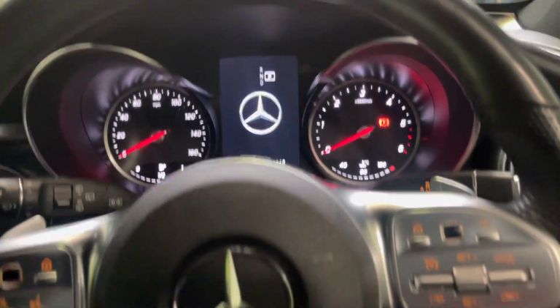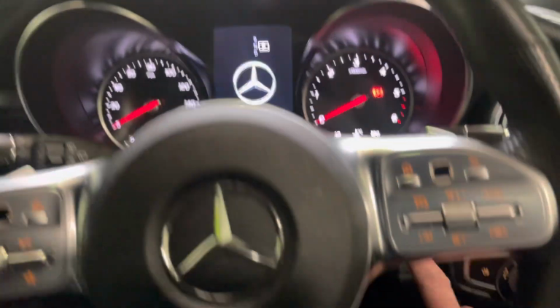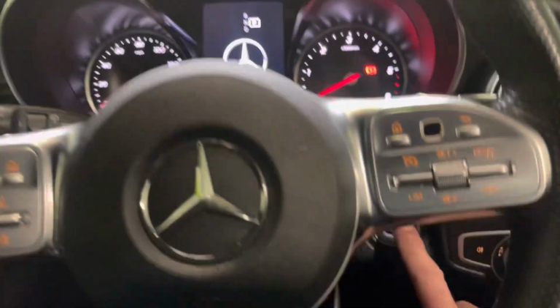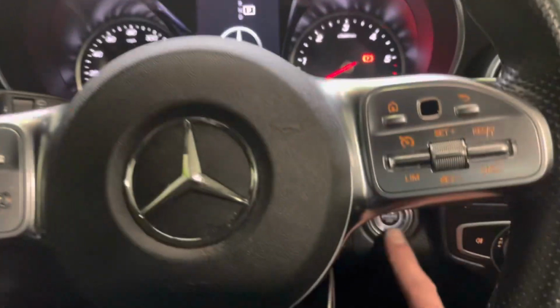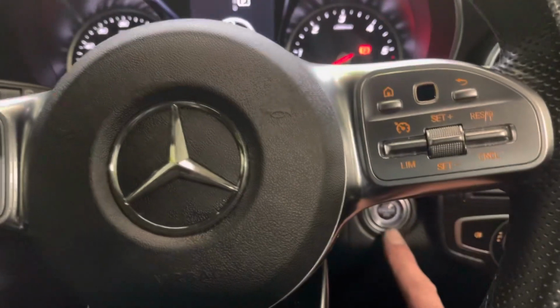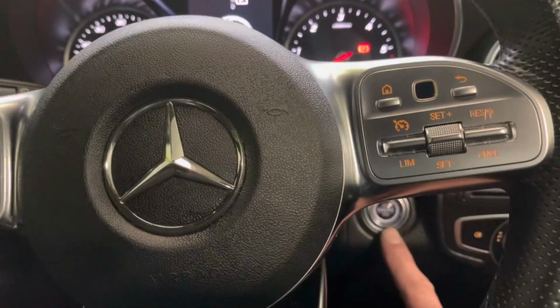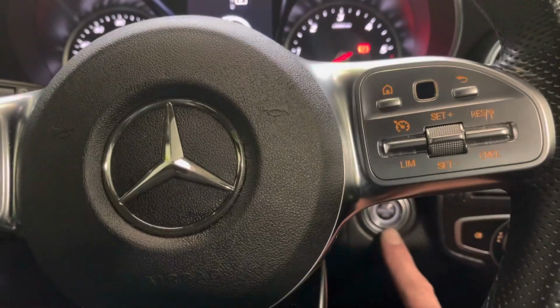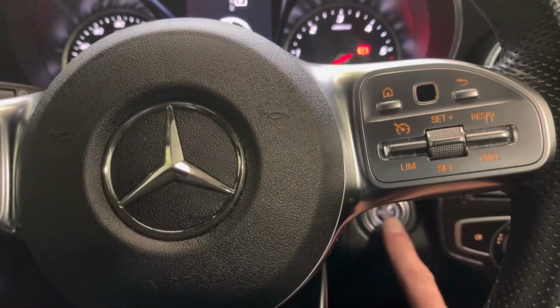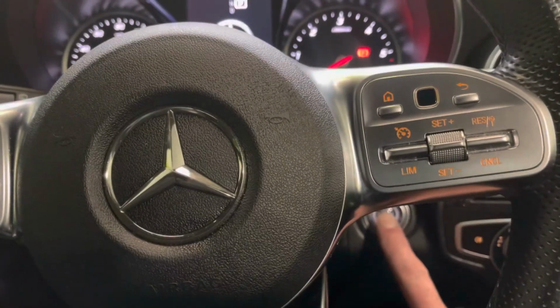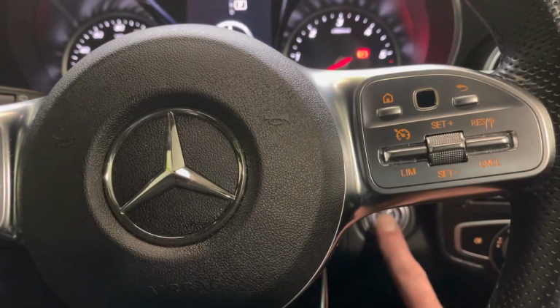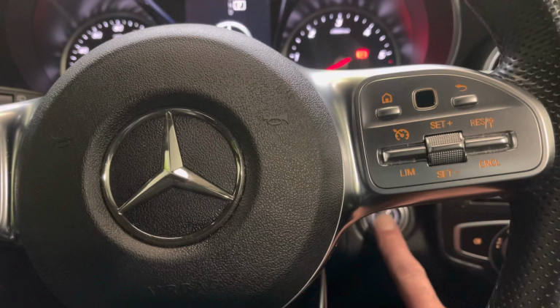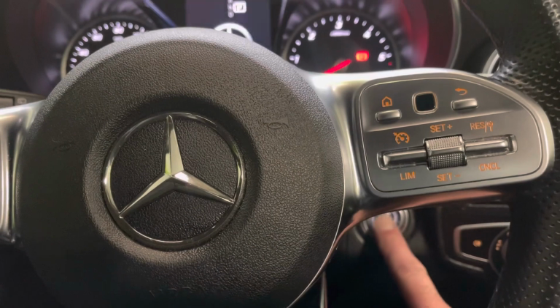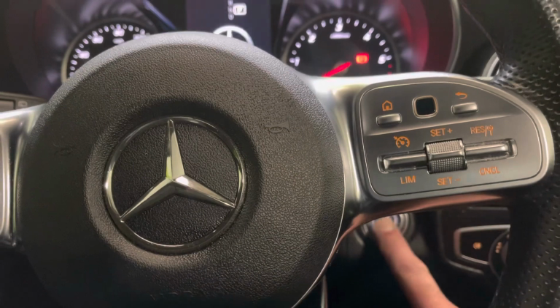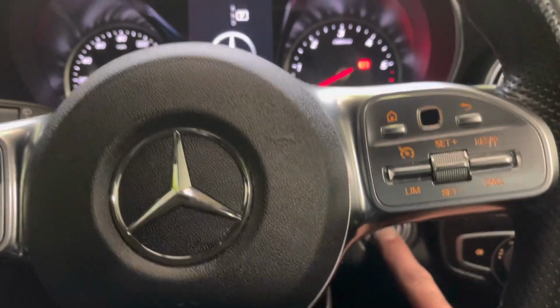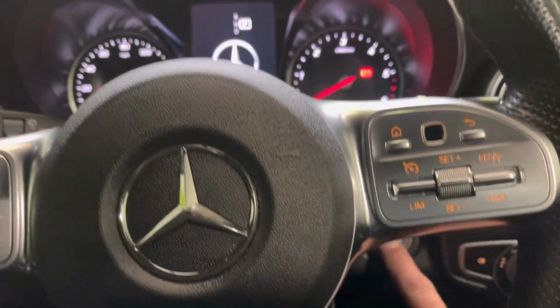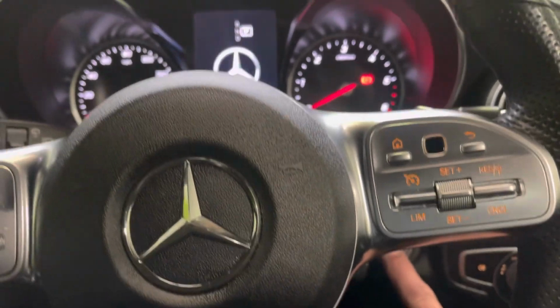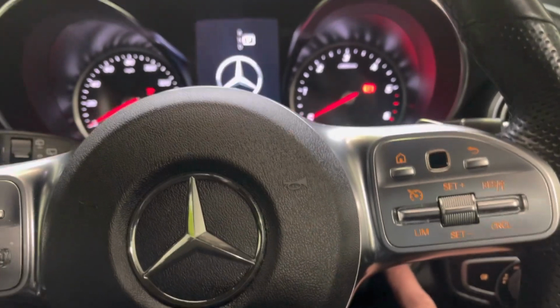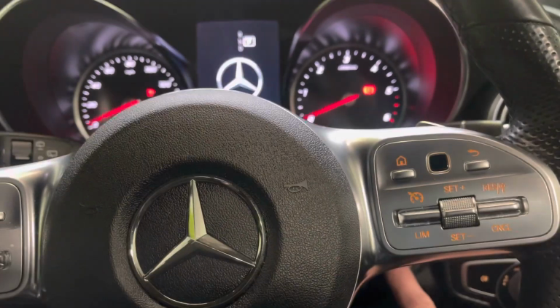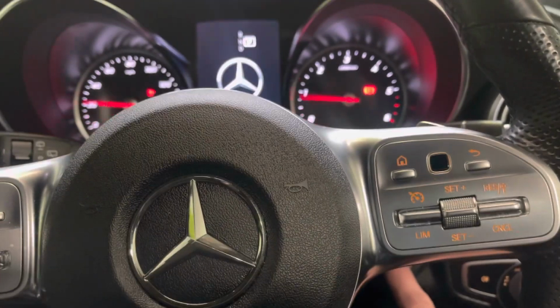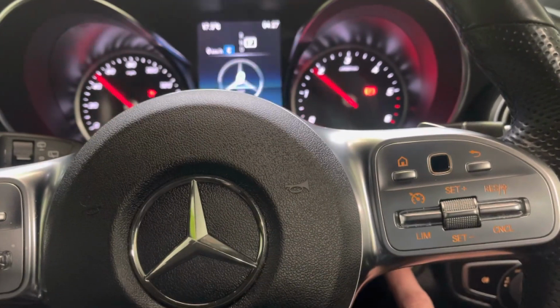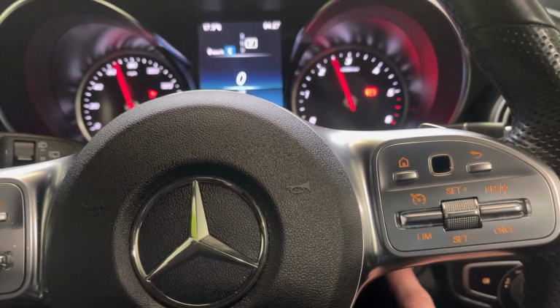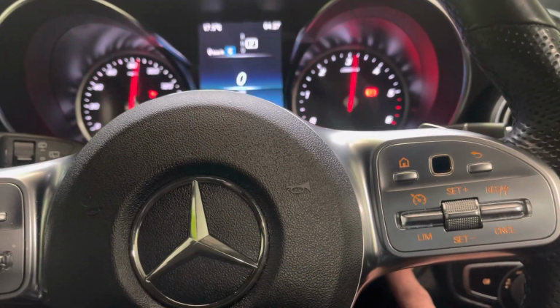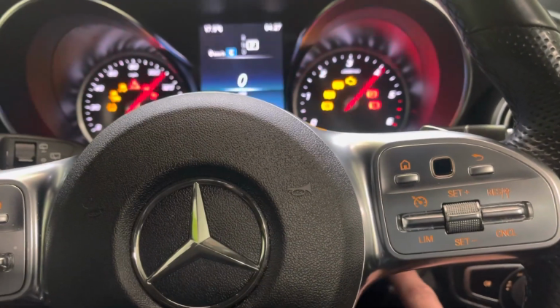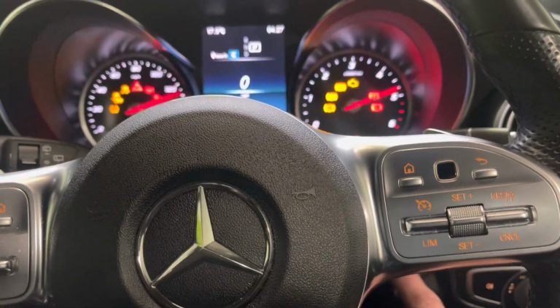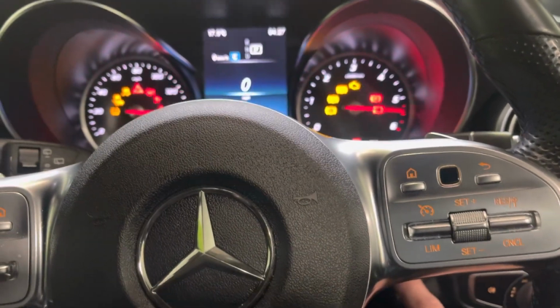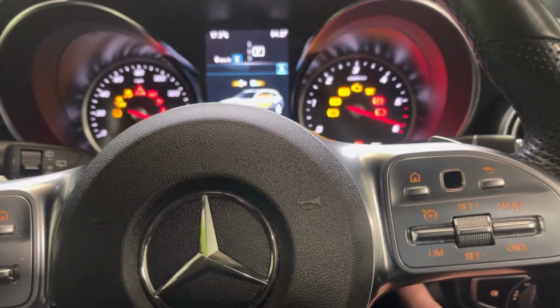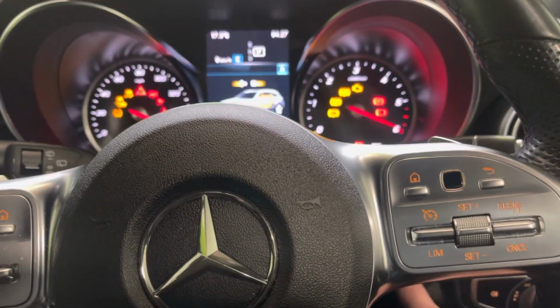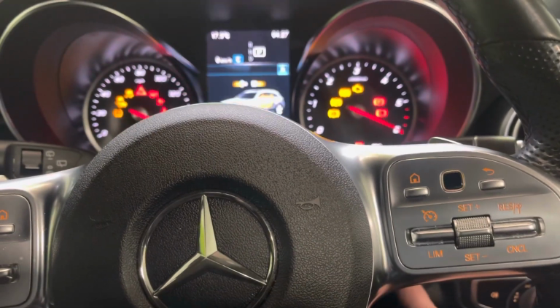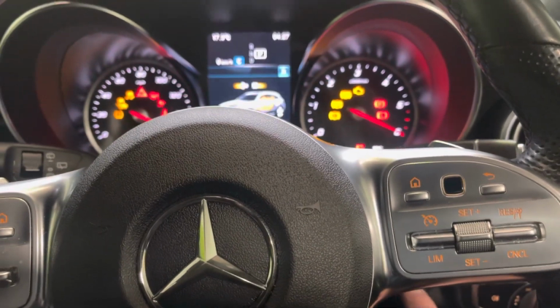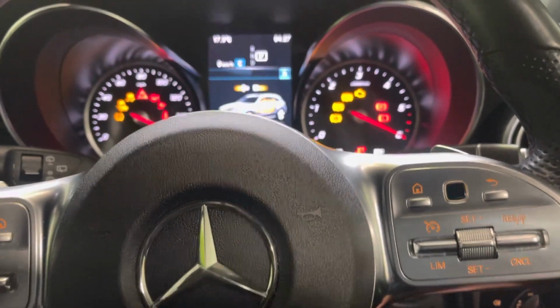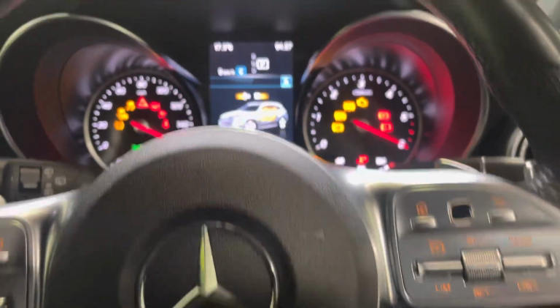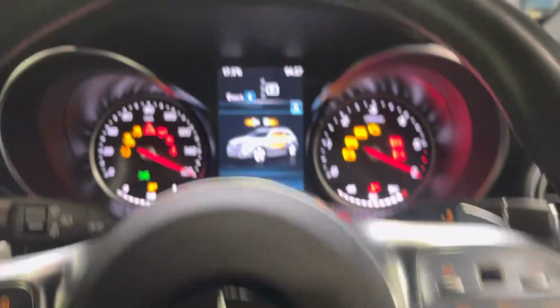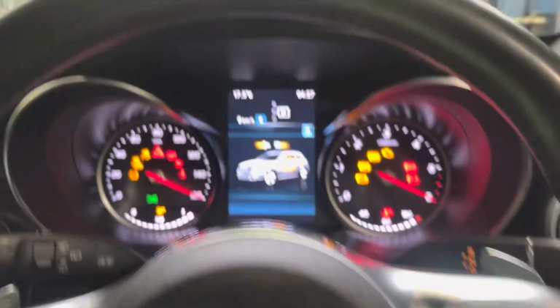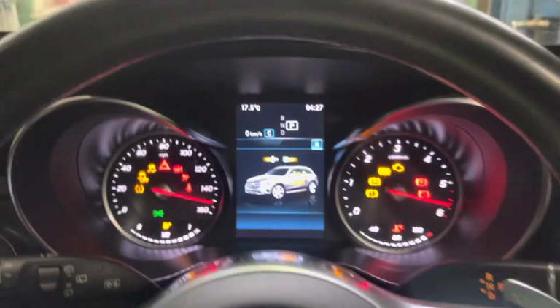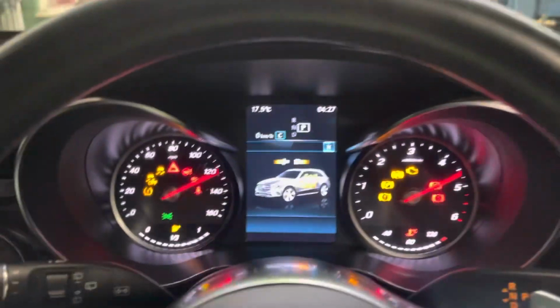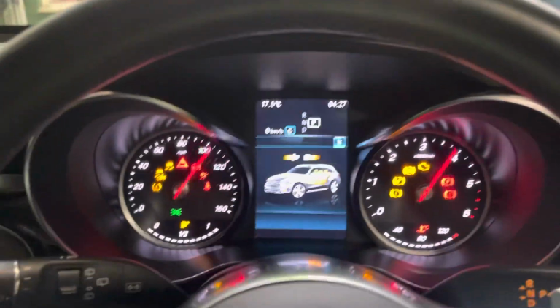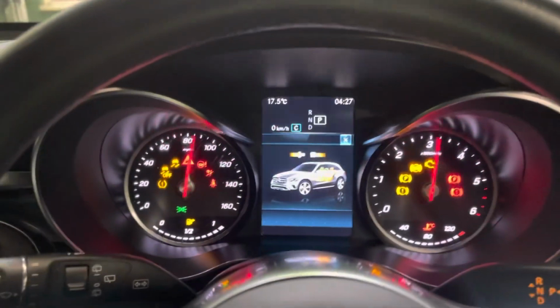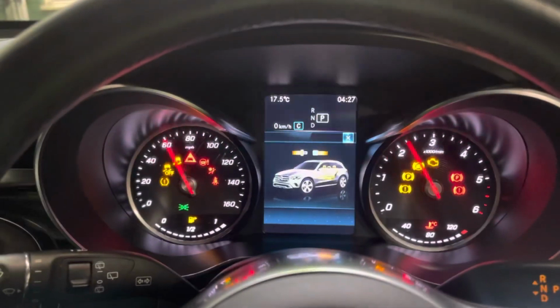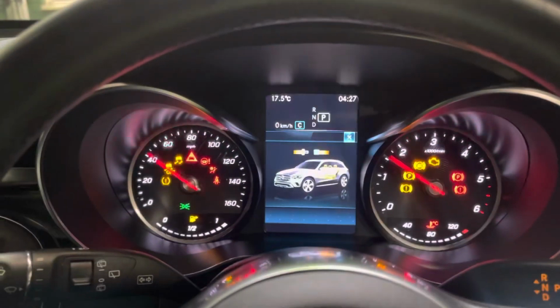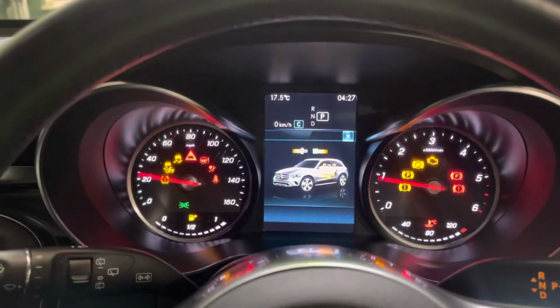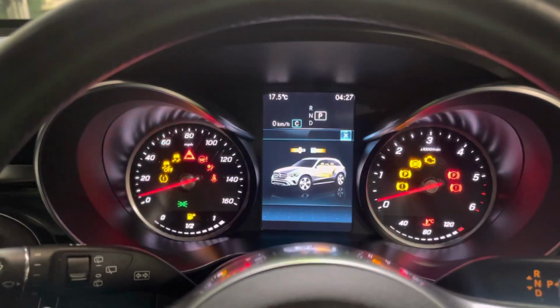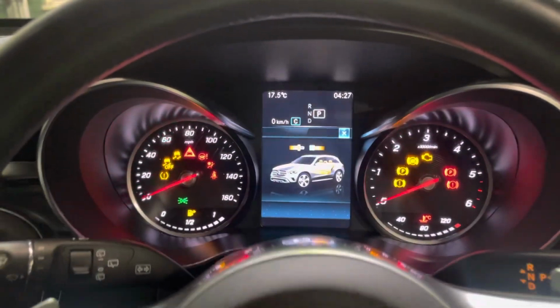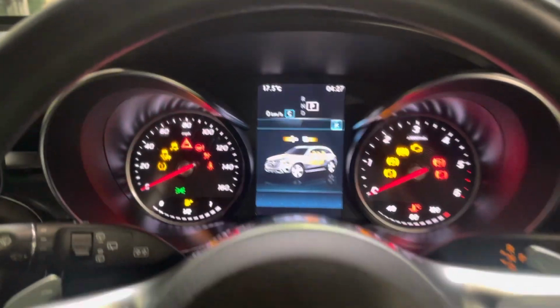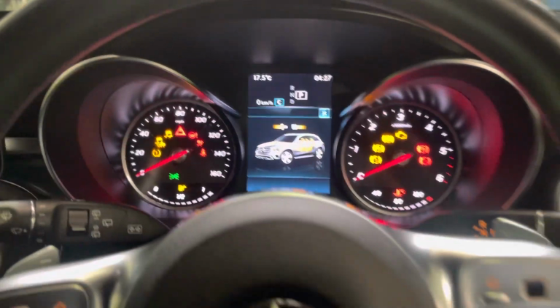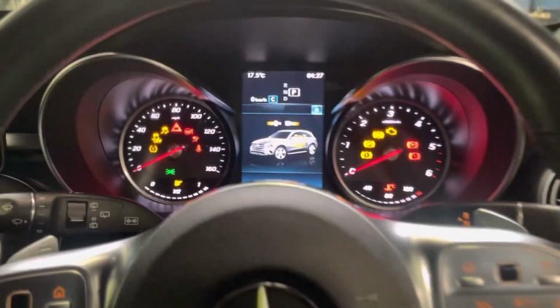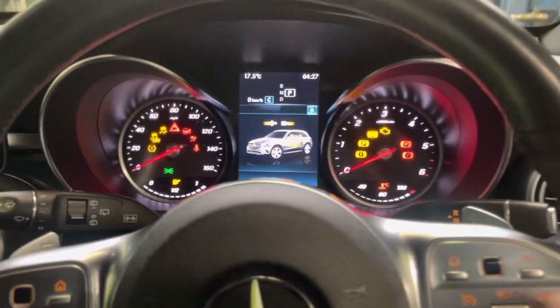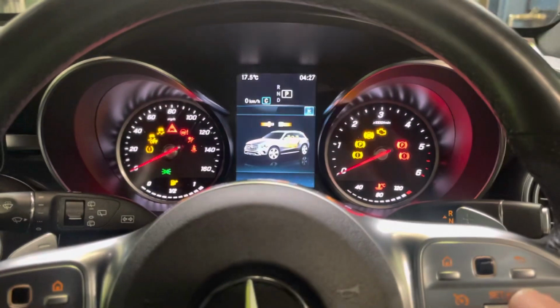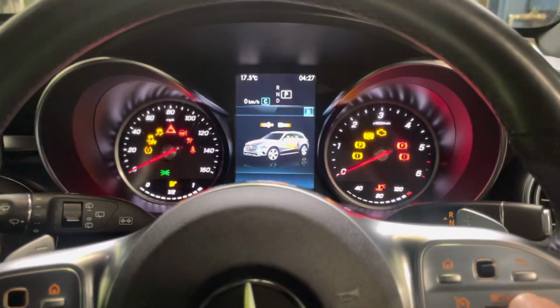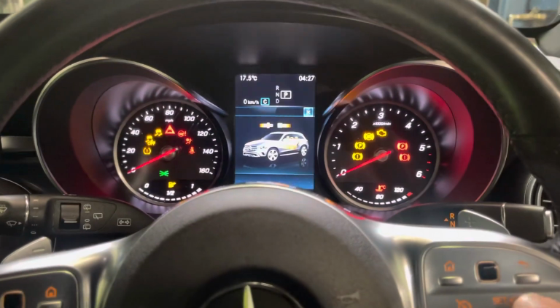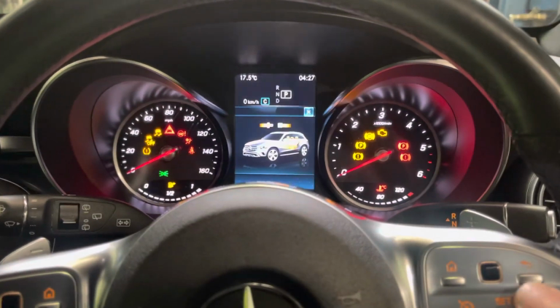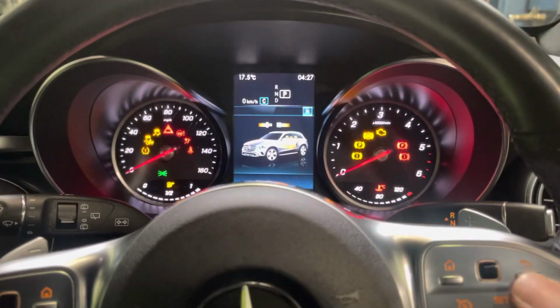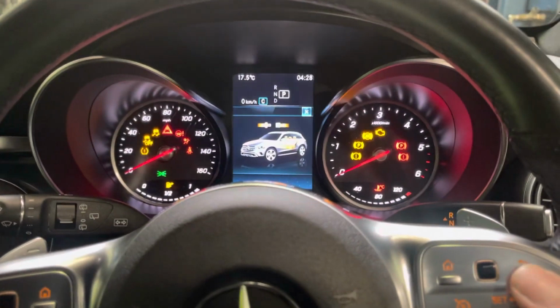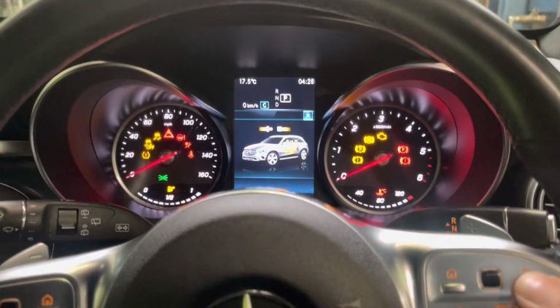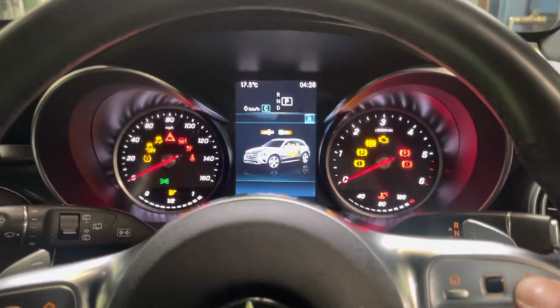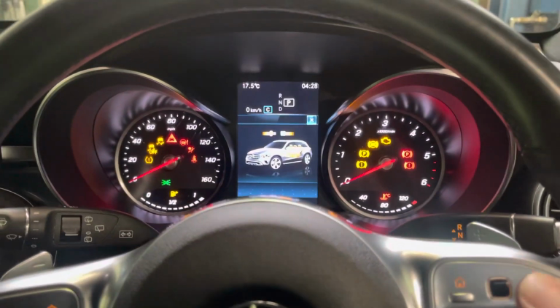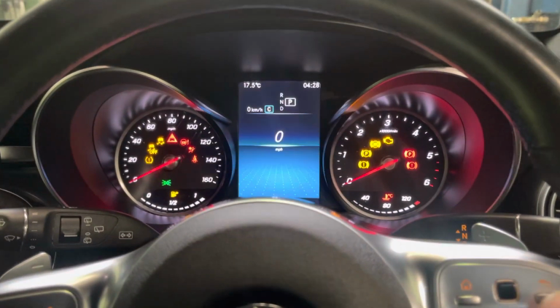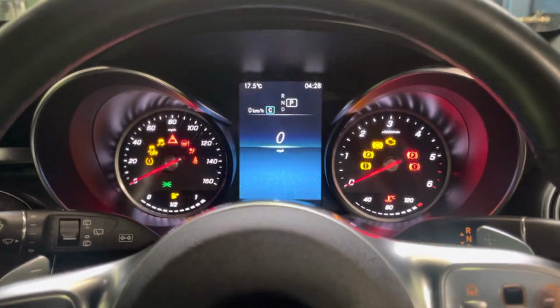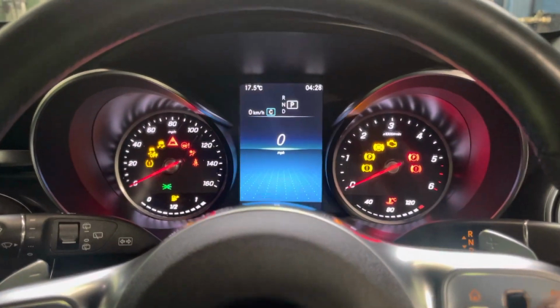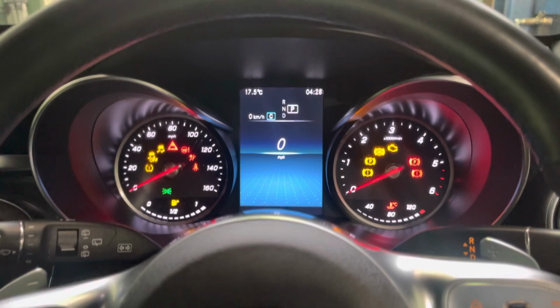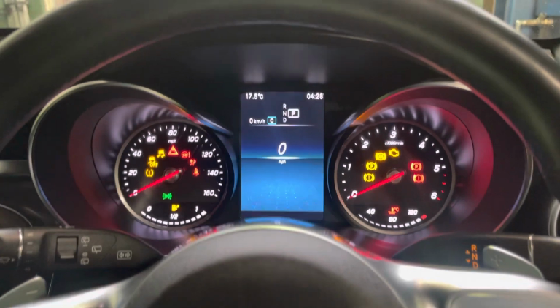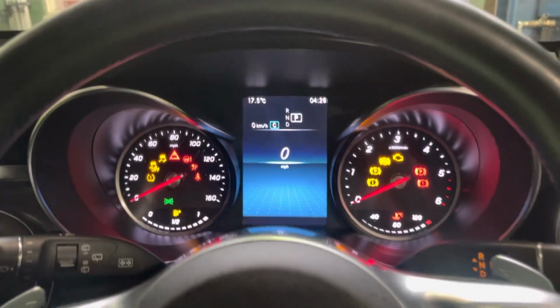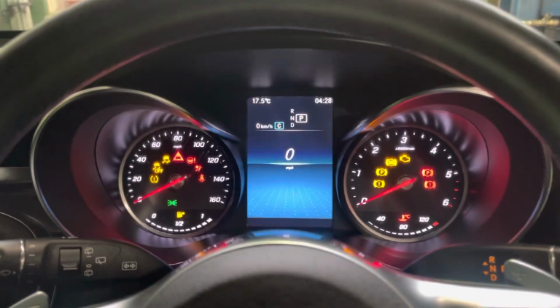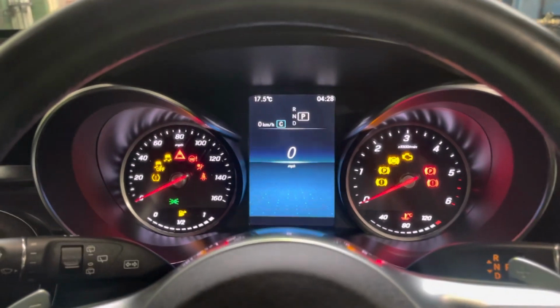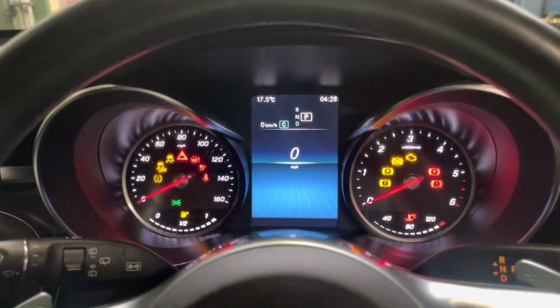So we're going to turn the ignition on first. Two presses on that without your feet on the pedals, and then just press the back button to get rid of that.